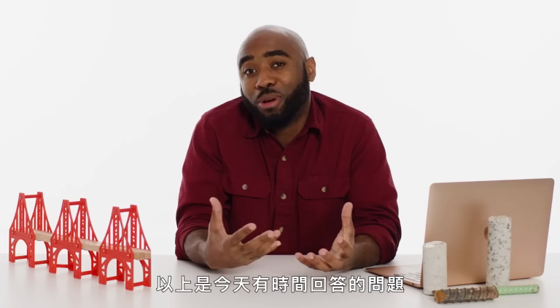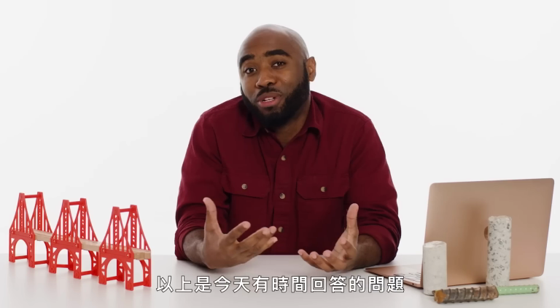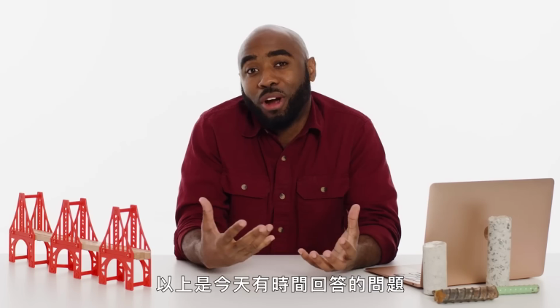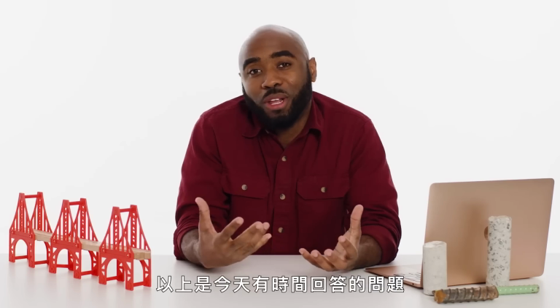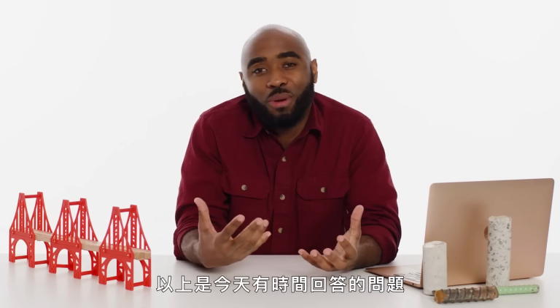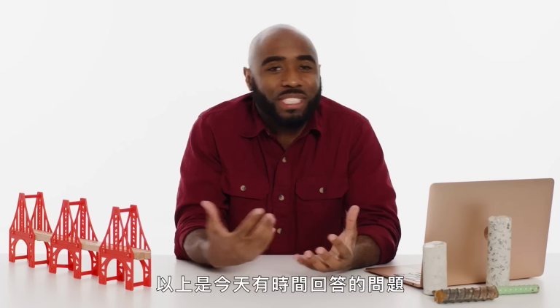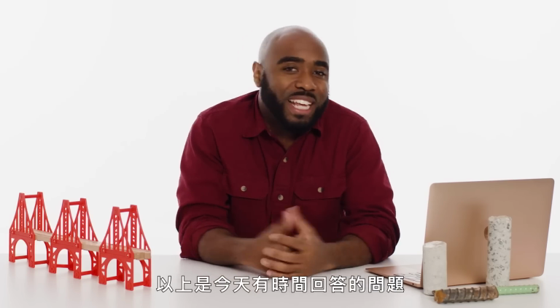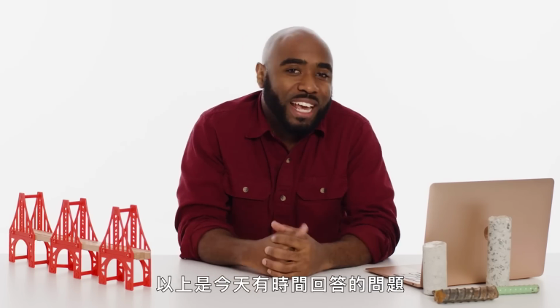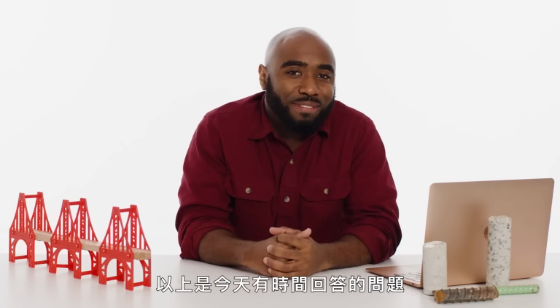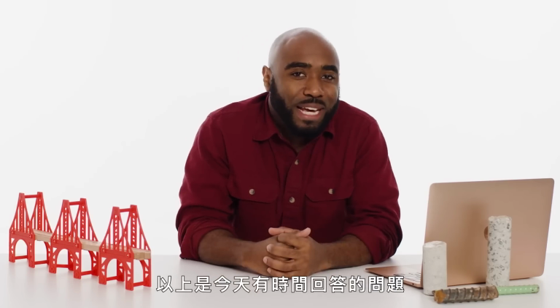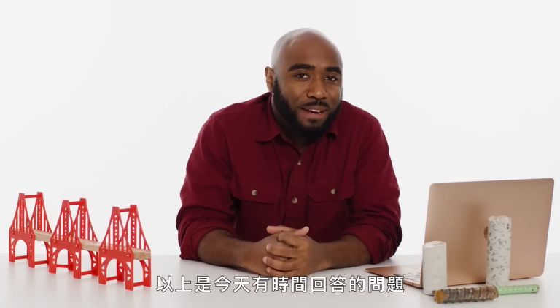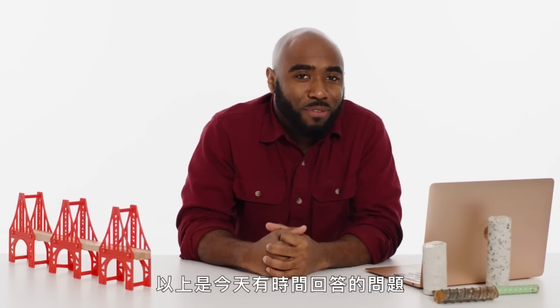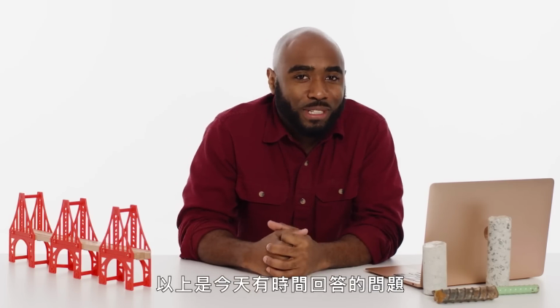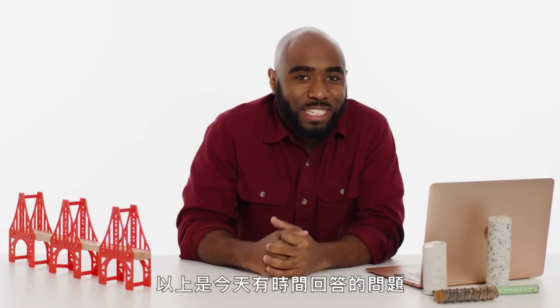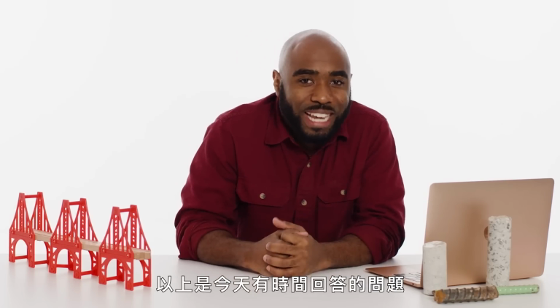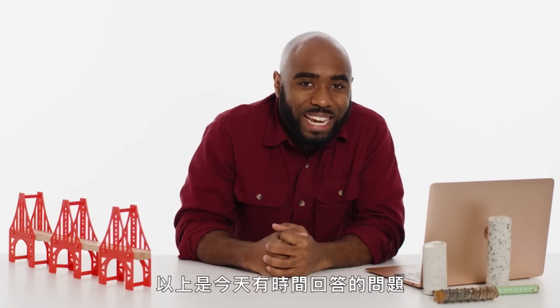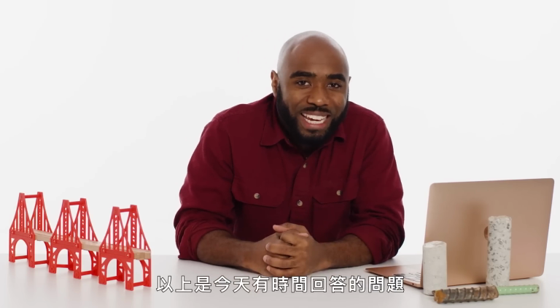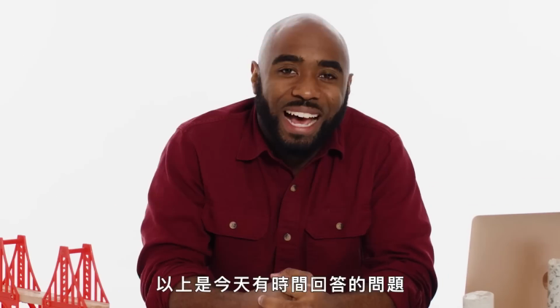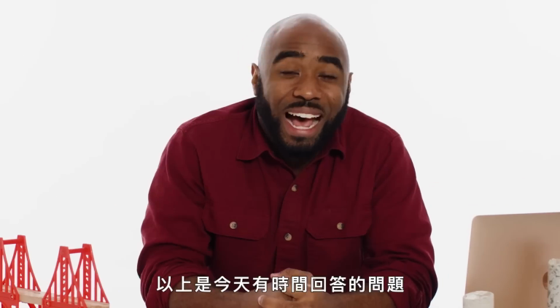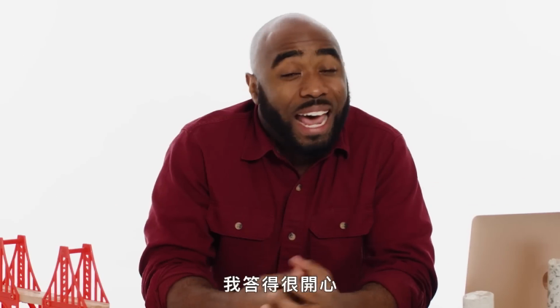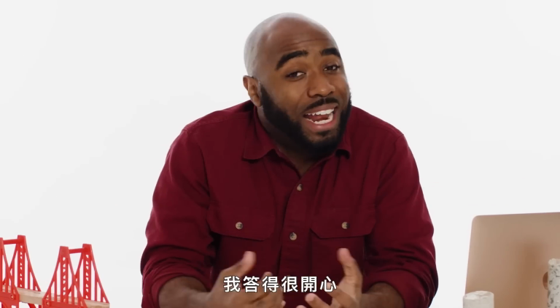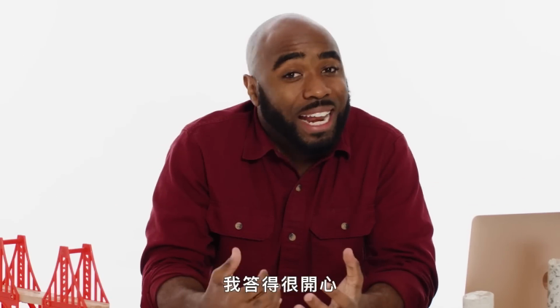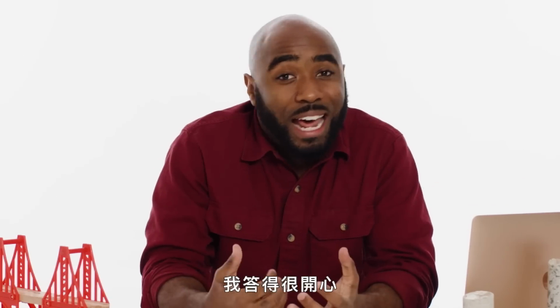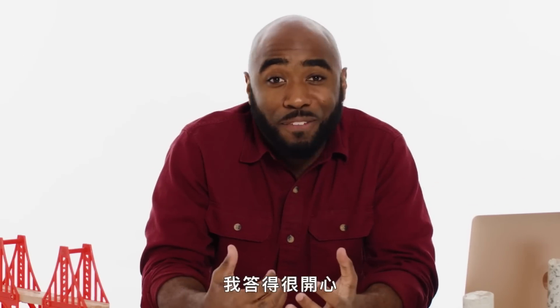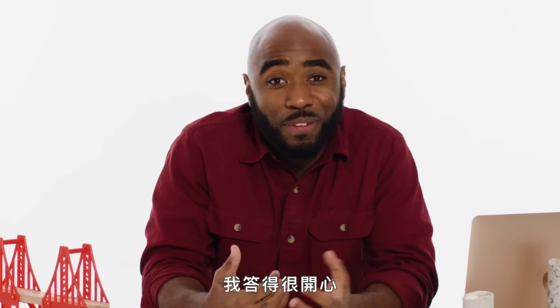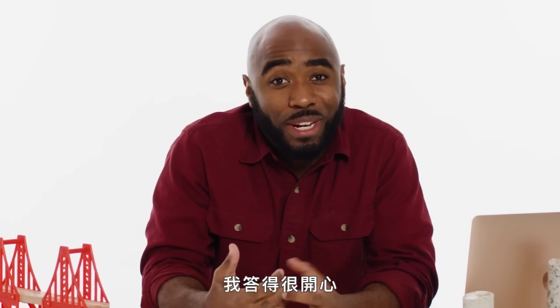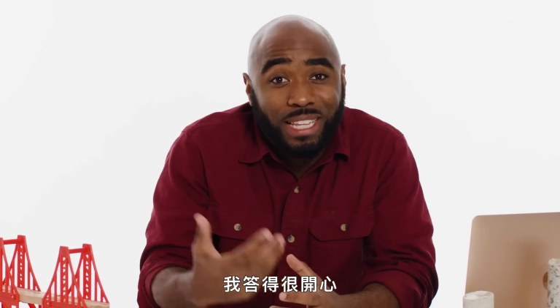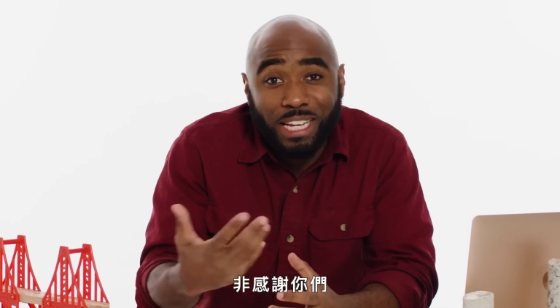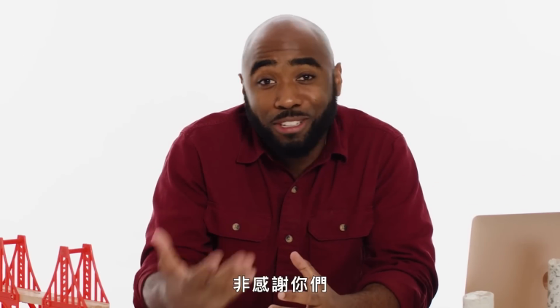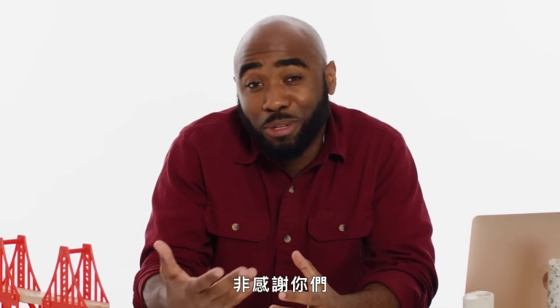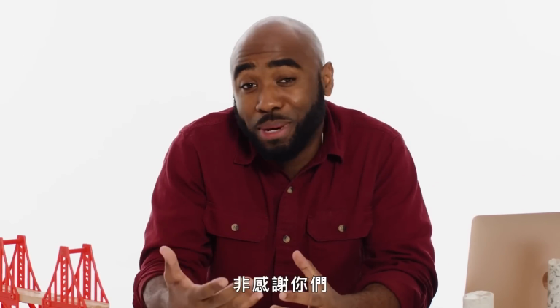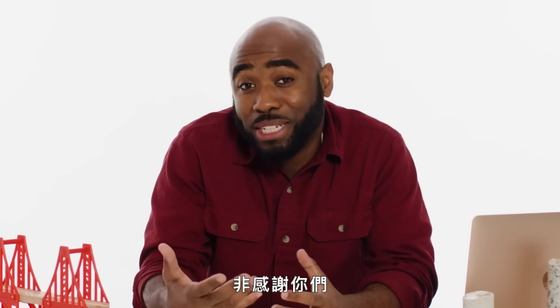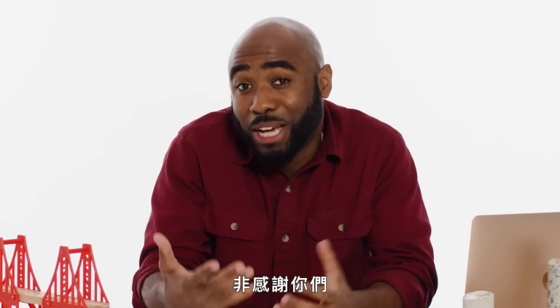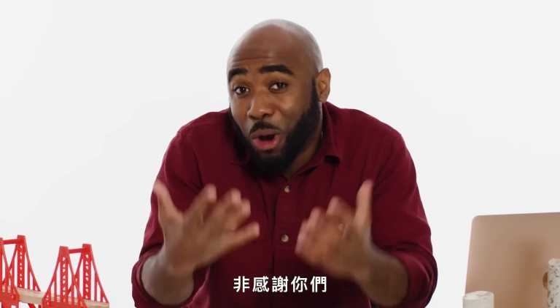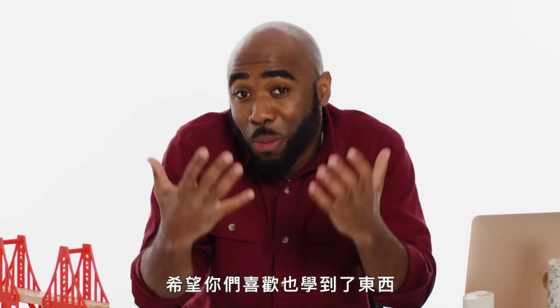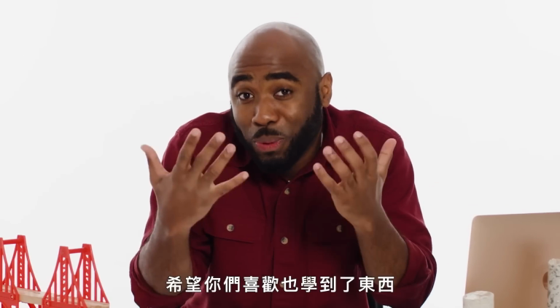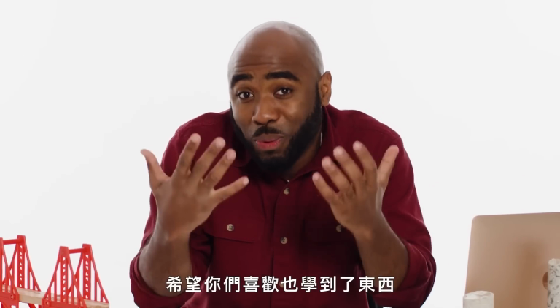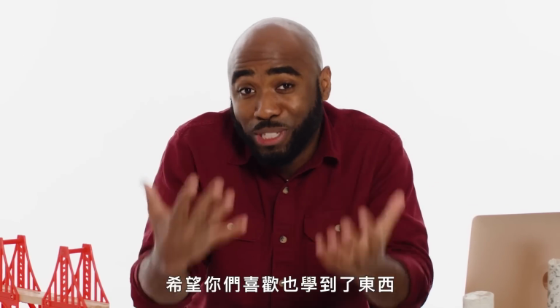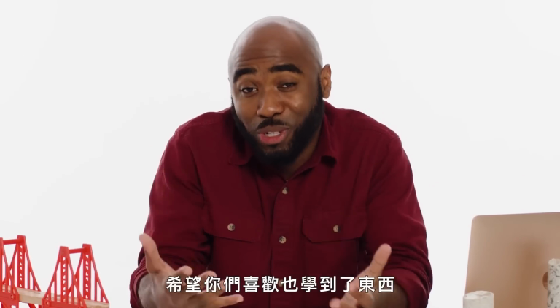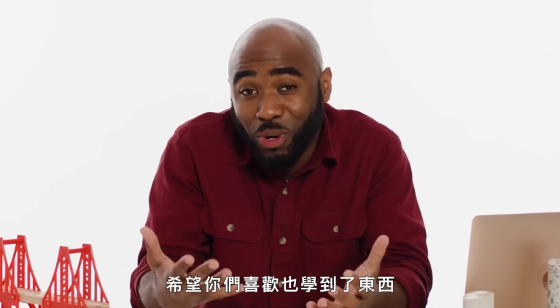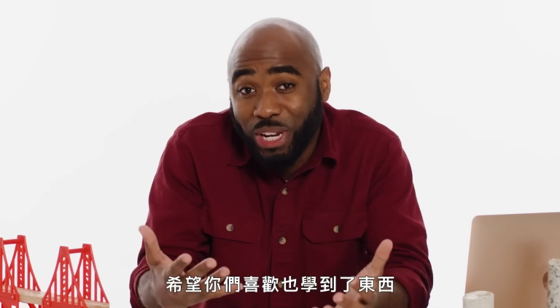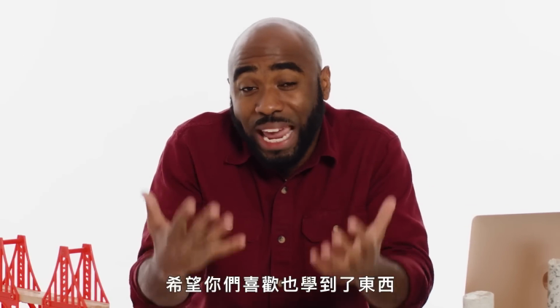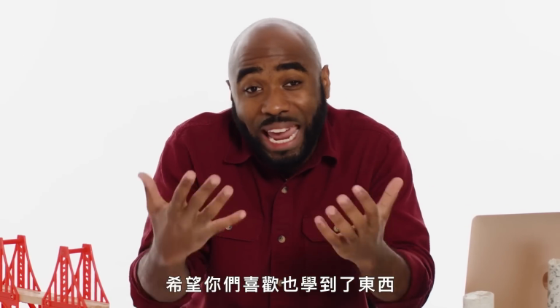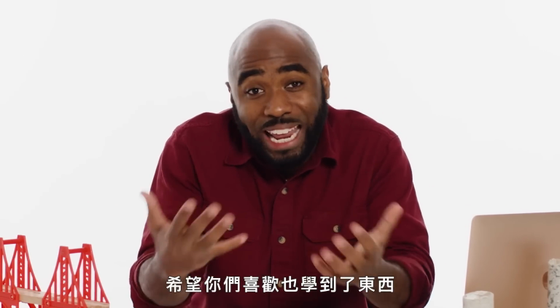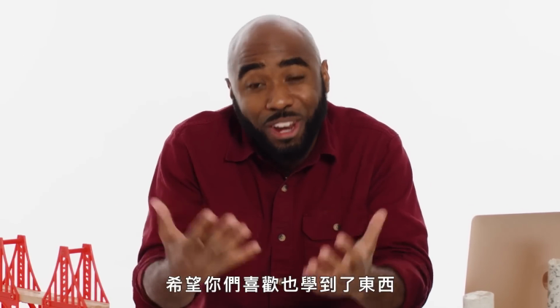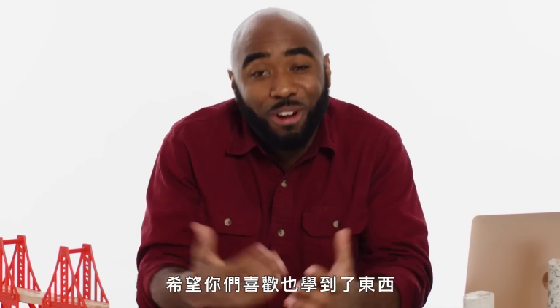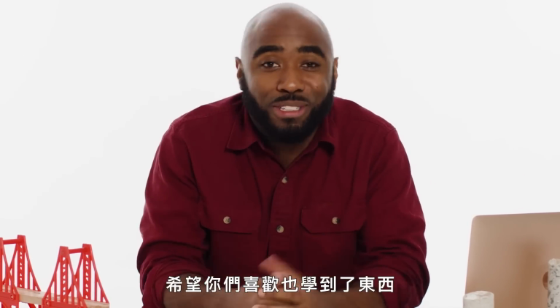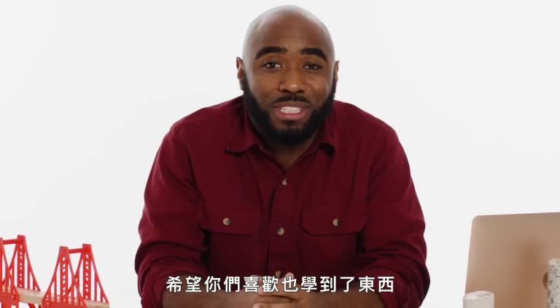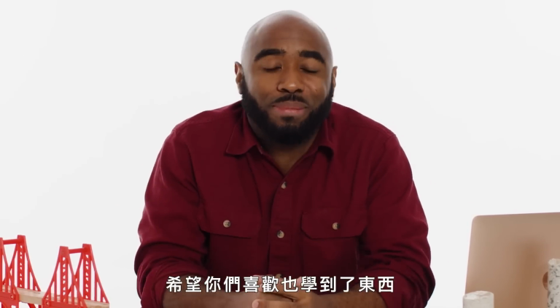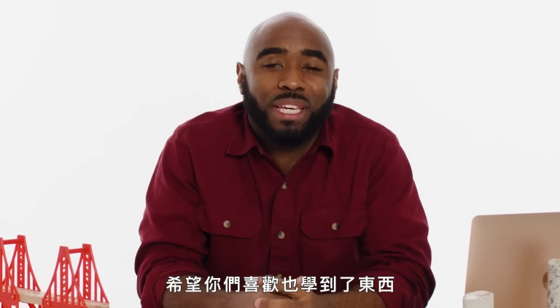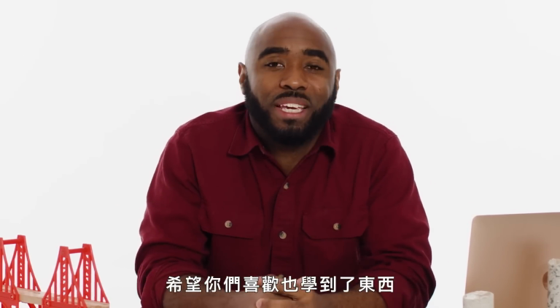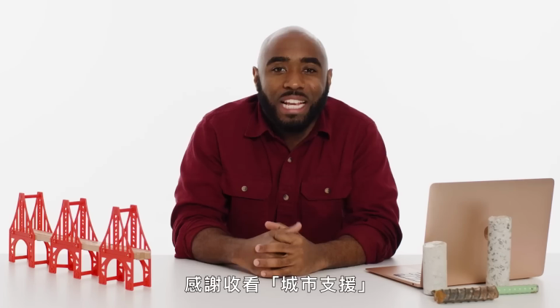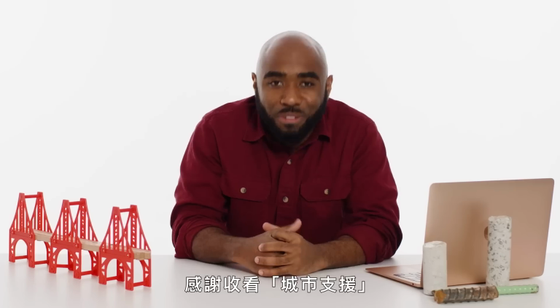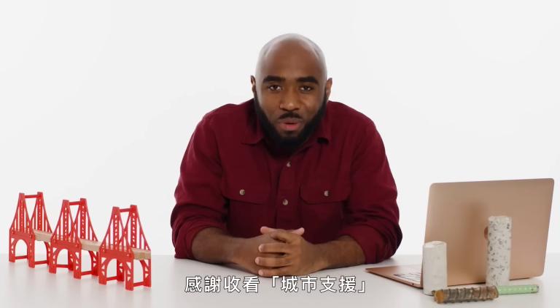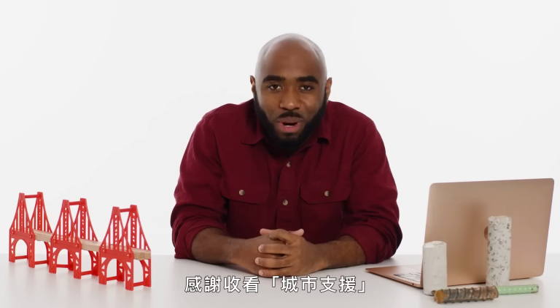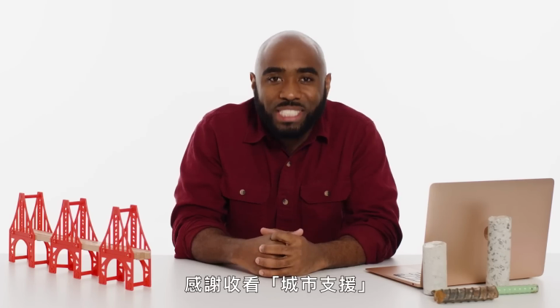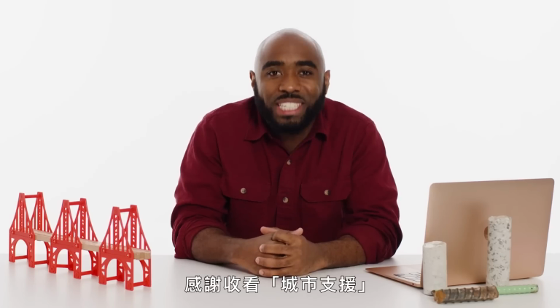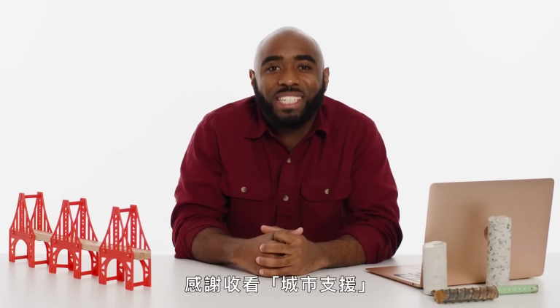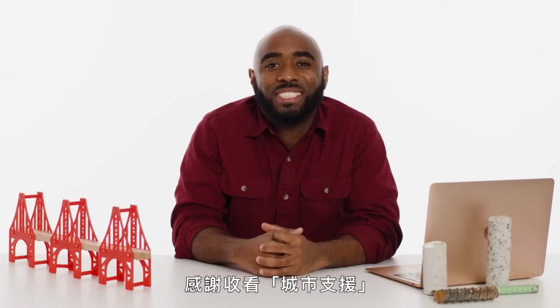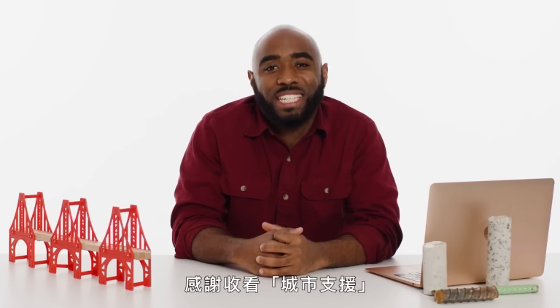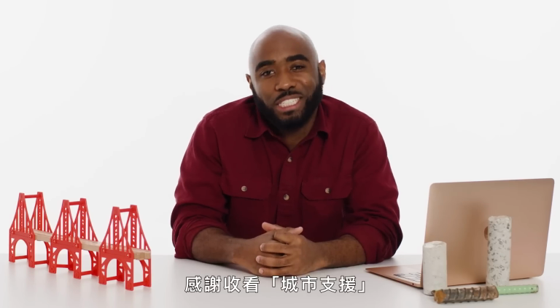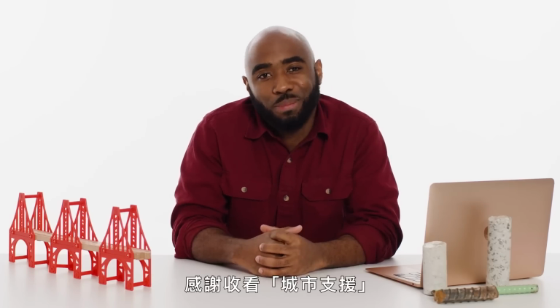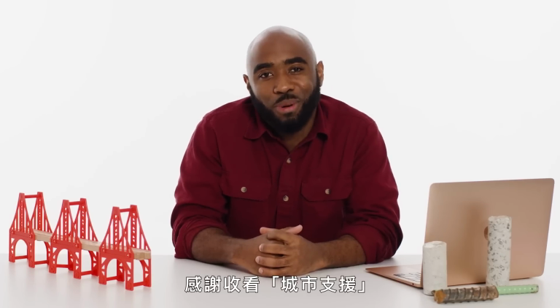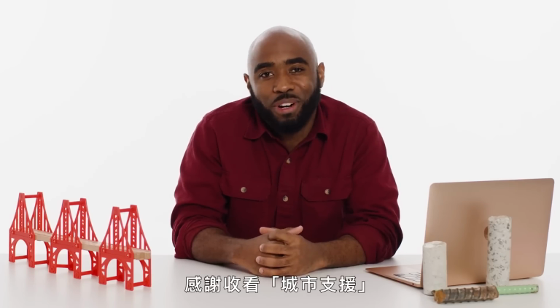Those are all the questions I have time for today. I had a lot of fun. Thank you so much — I hope you enjoy and learn something. Thanks for watching. City Support.